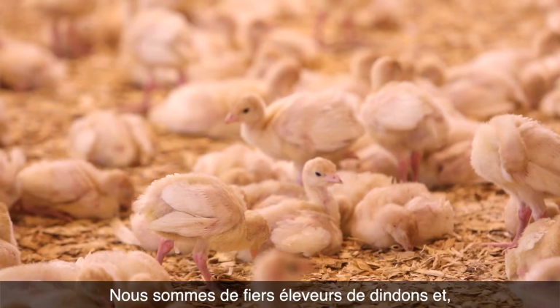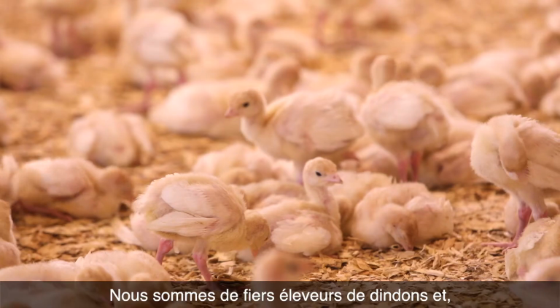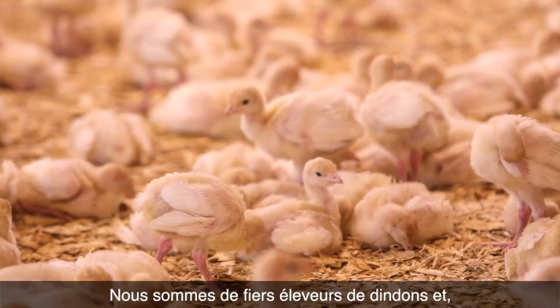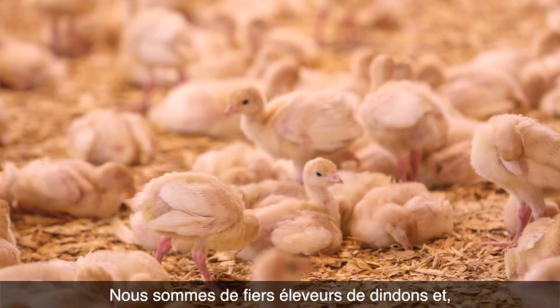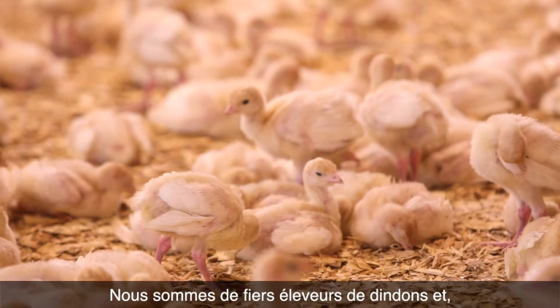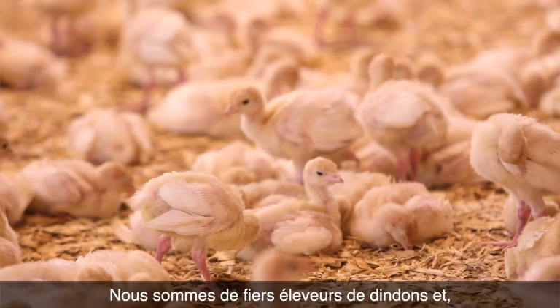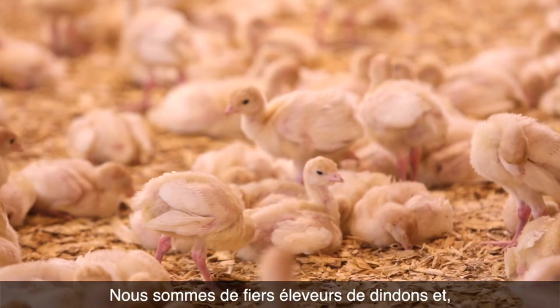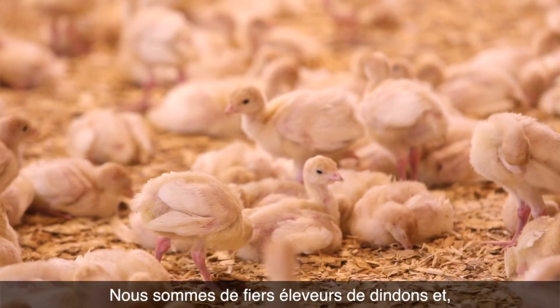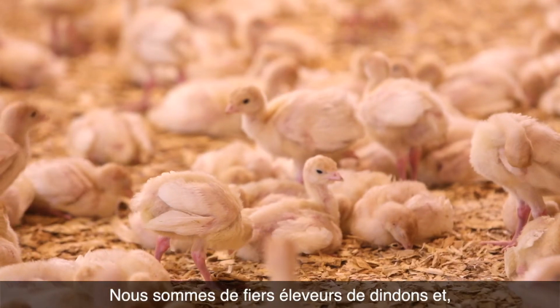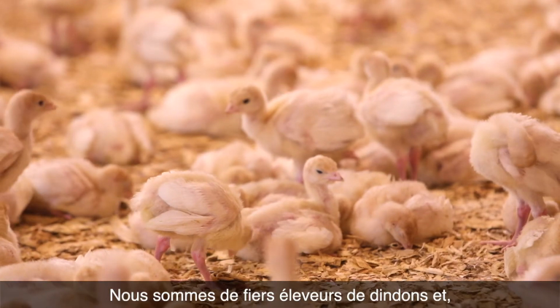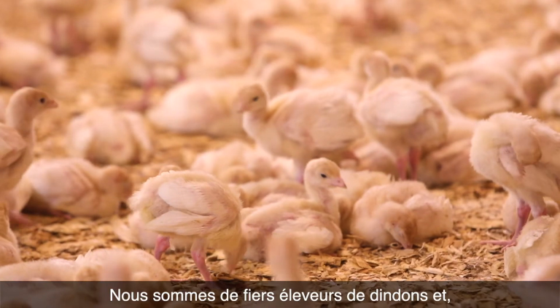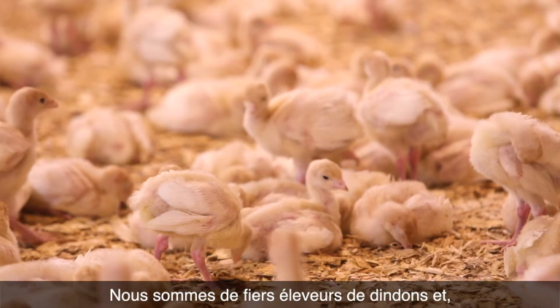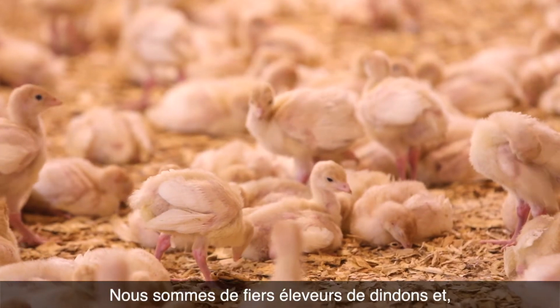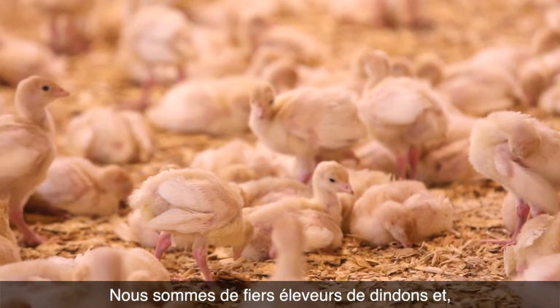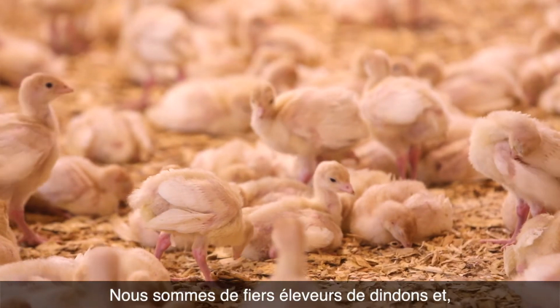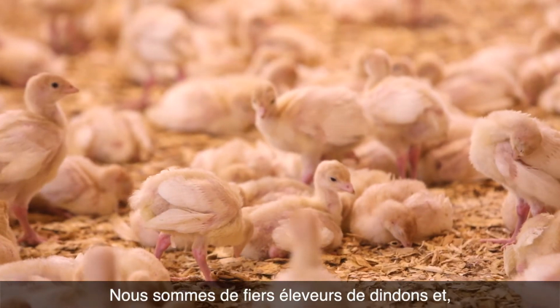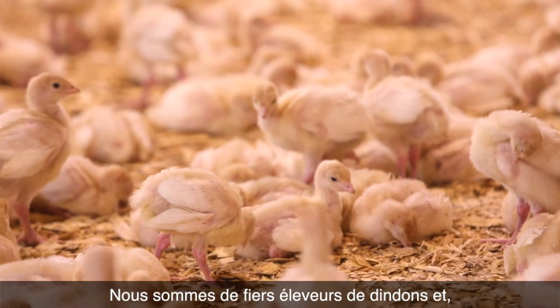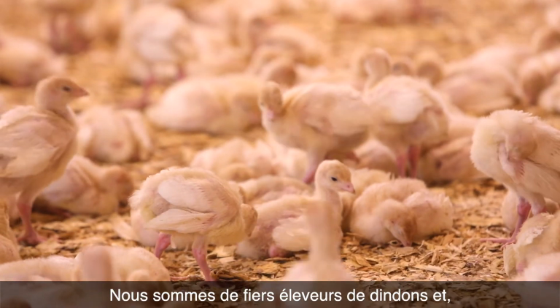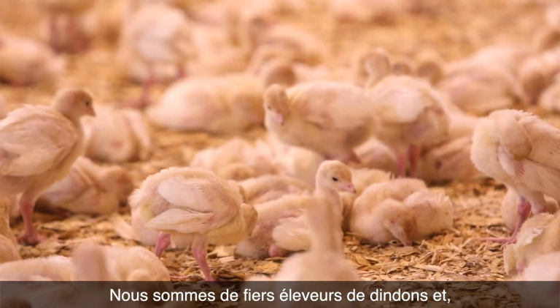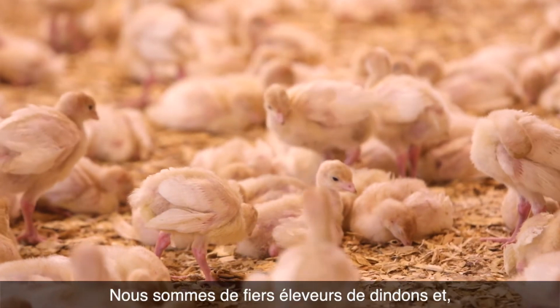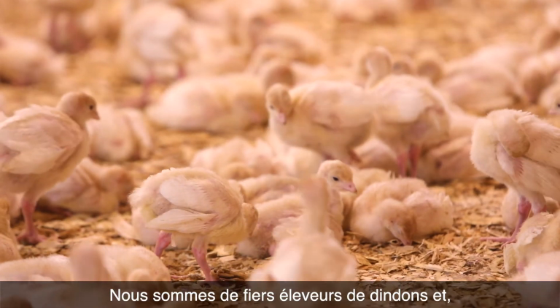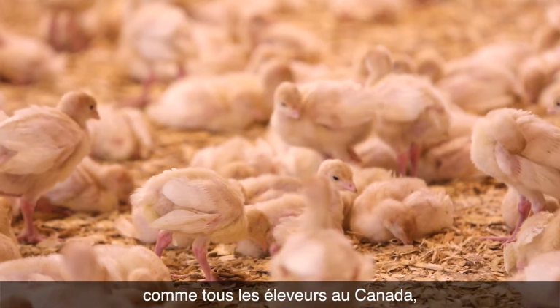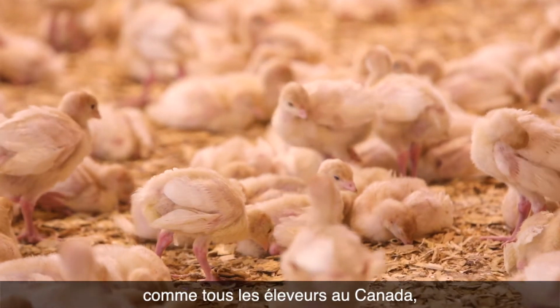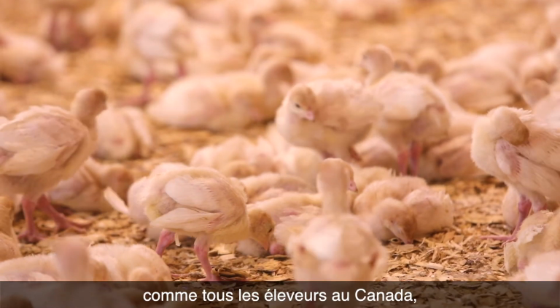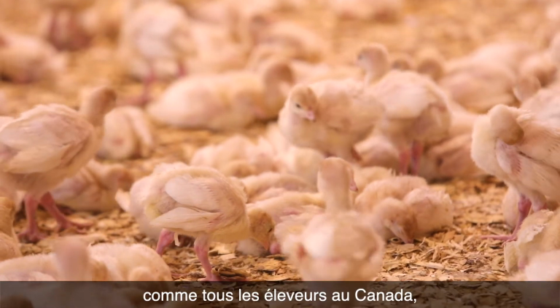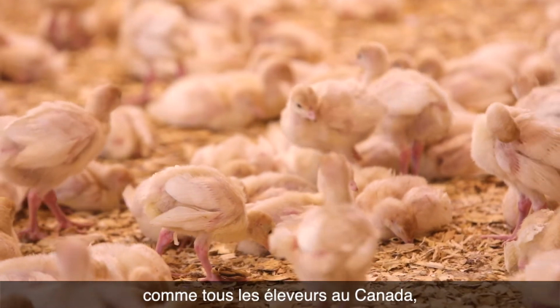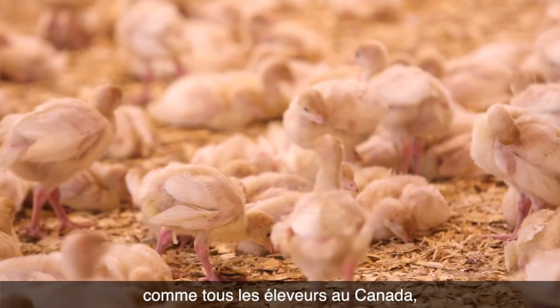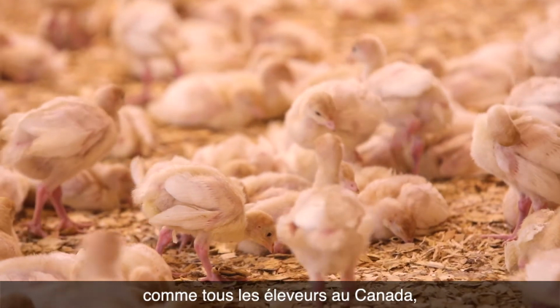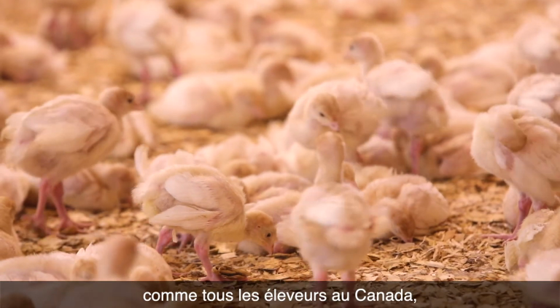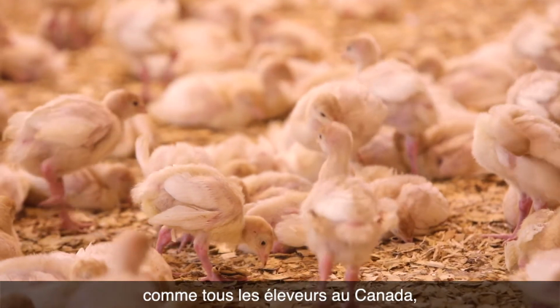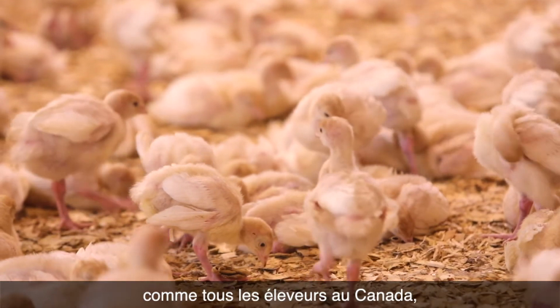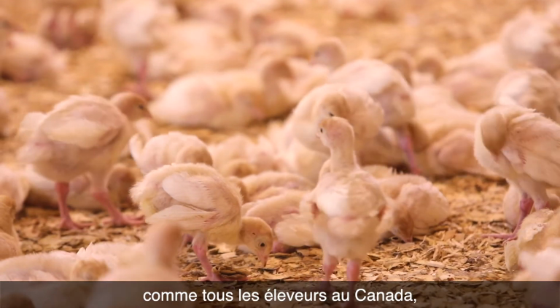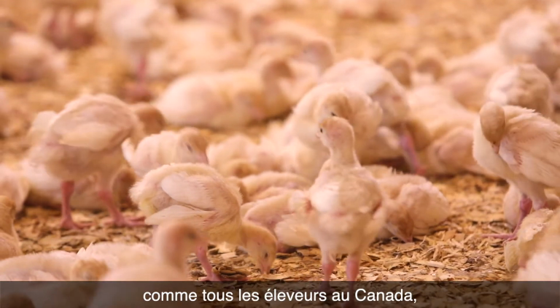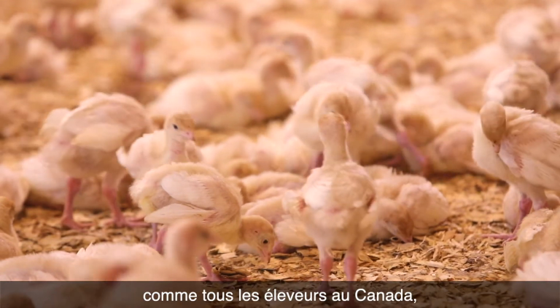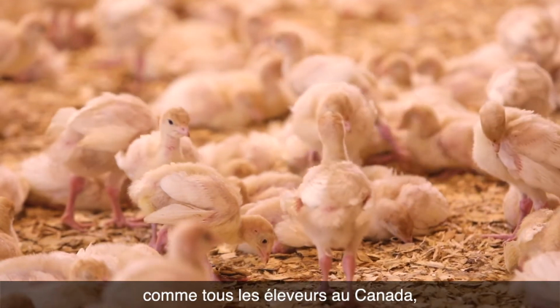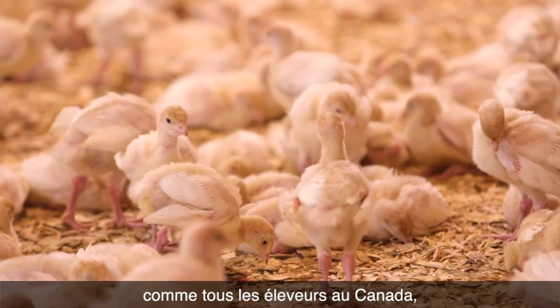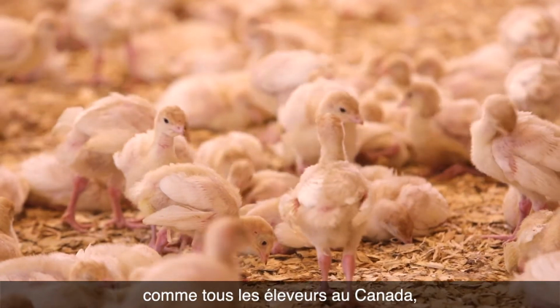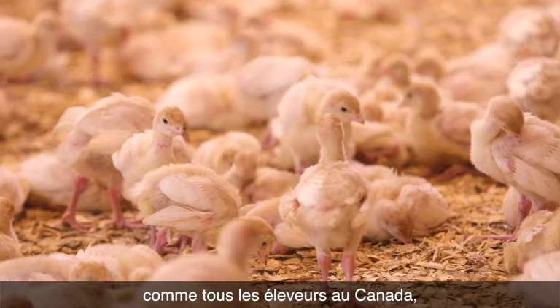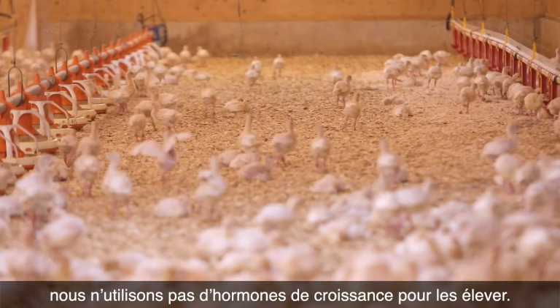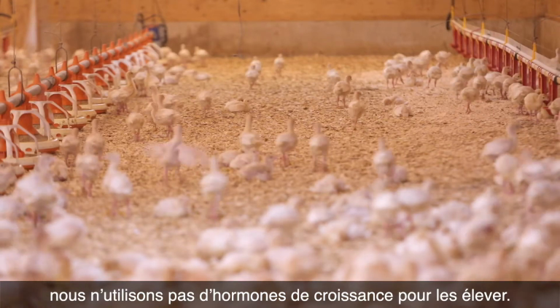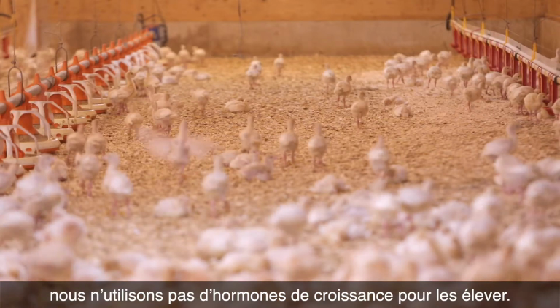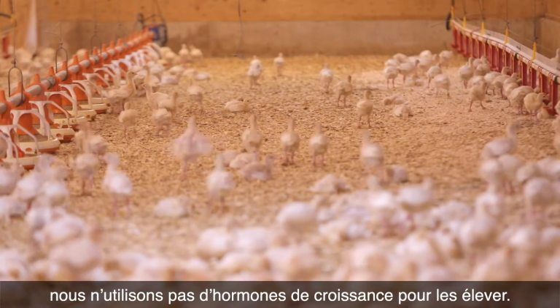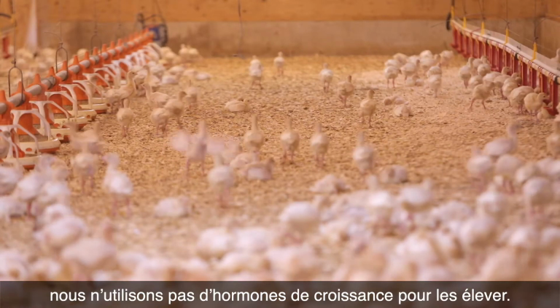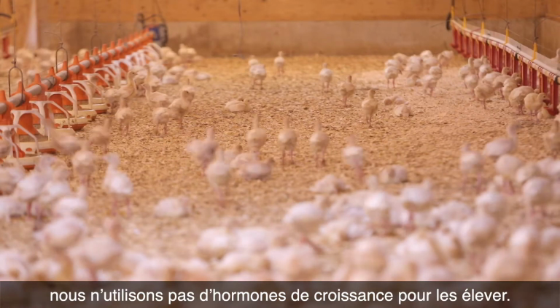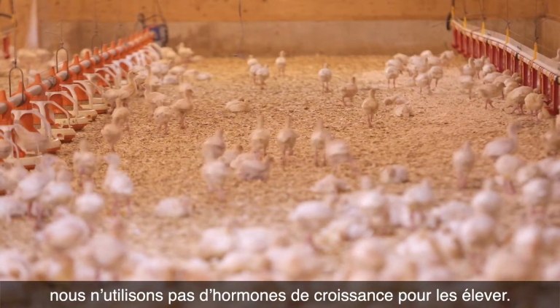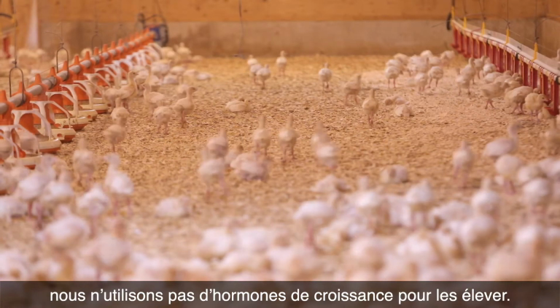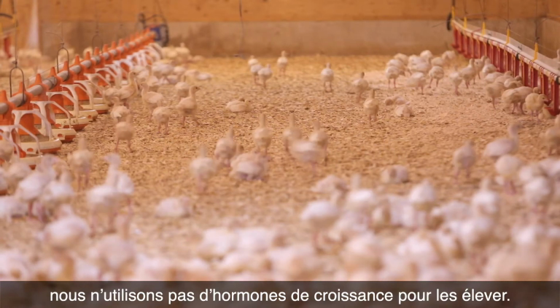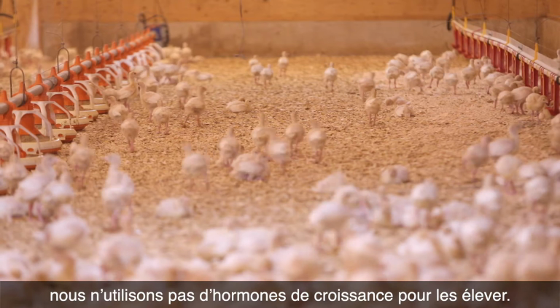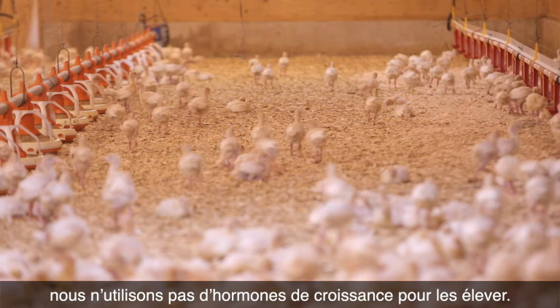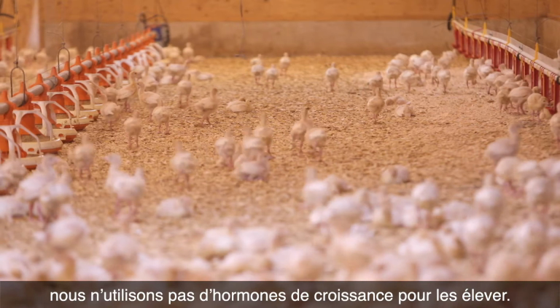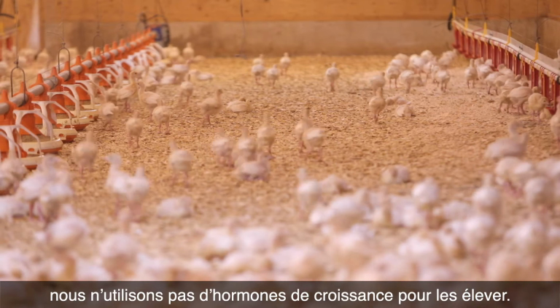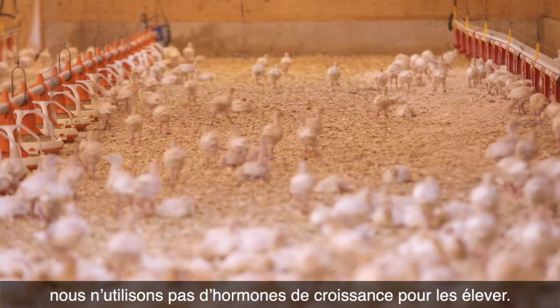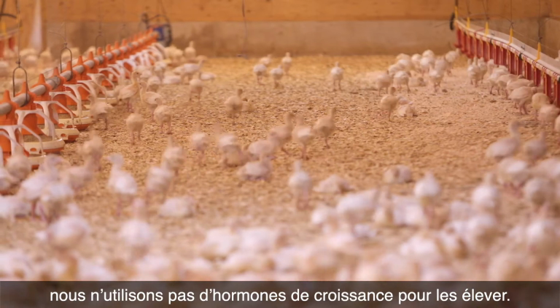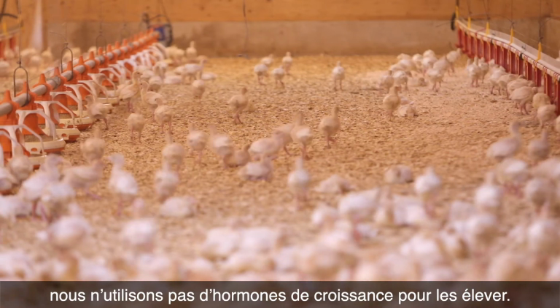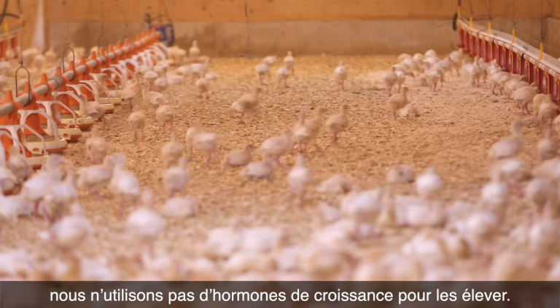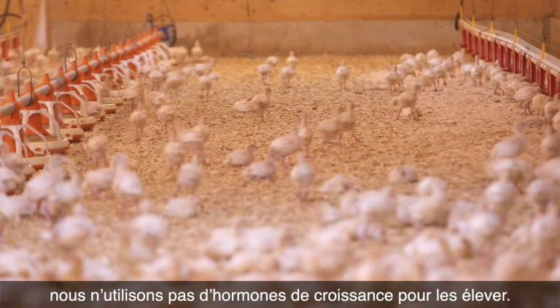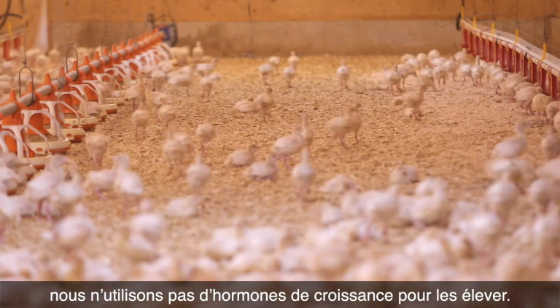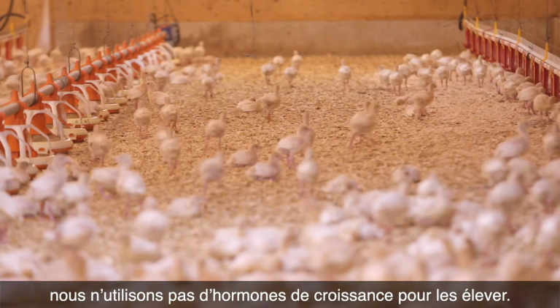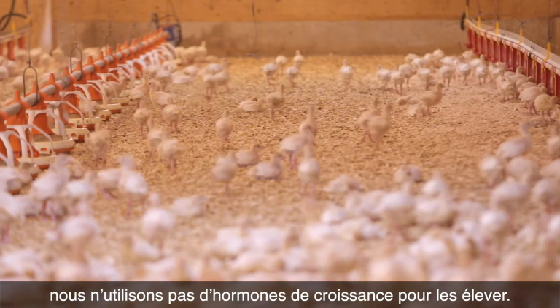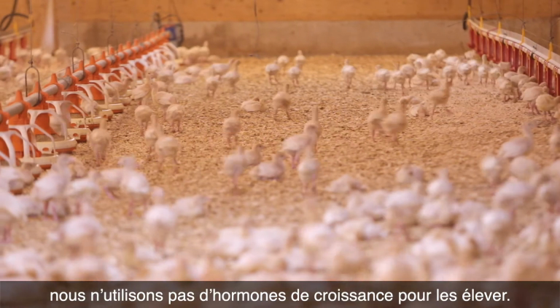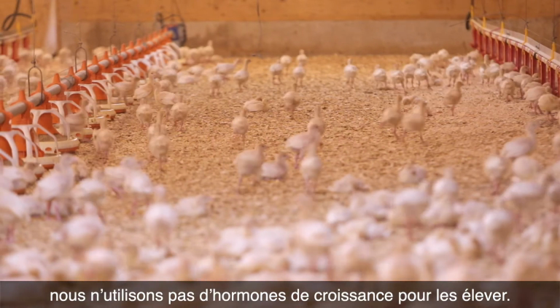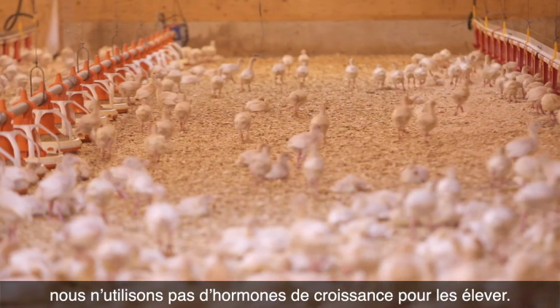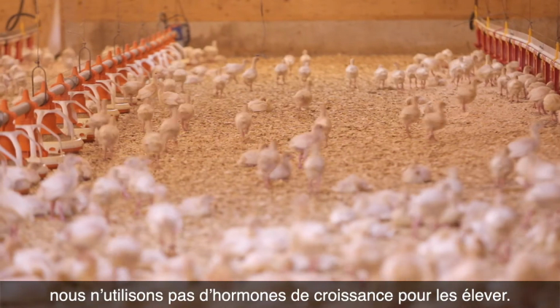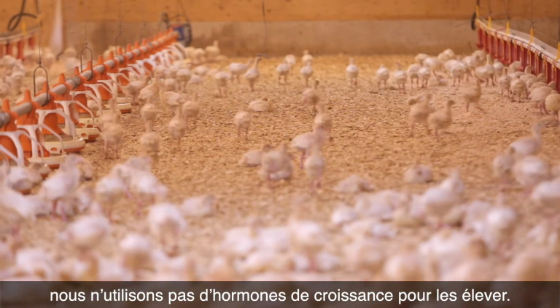We are proud turkey farmers, and like all turkey farmers in Canada, we do not use growth hormones in growing our birds.